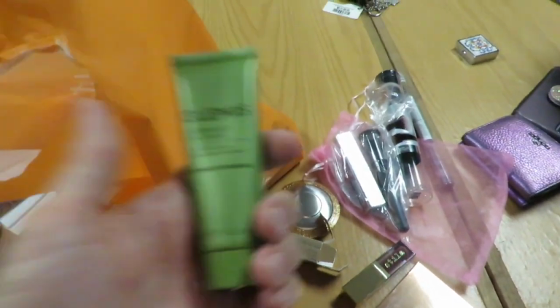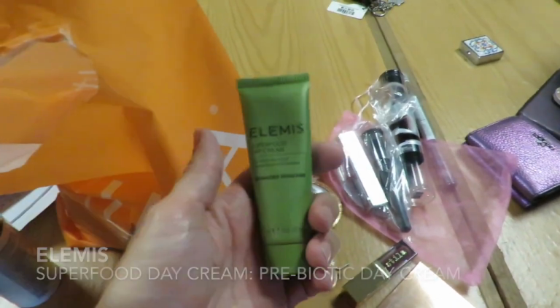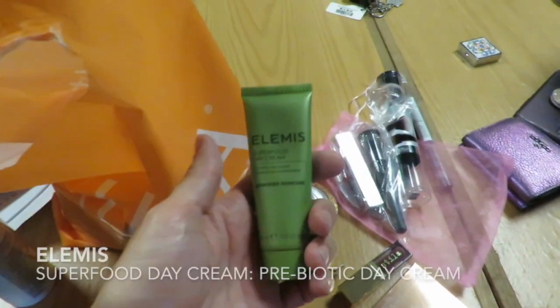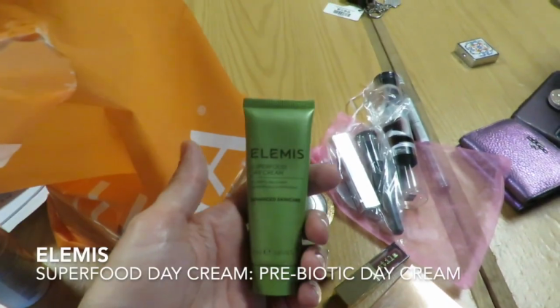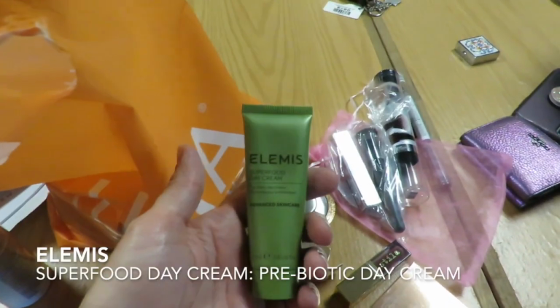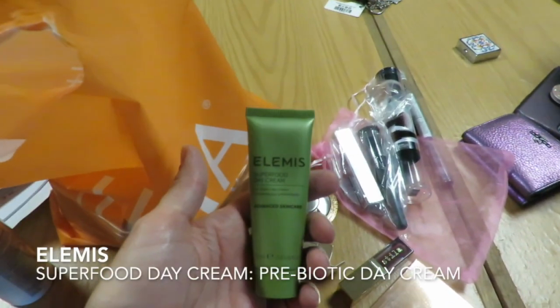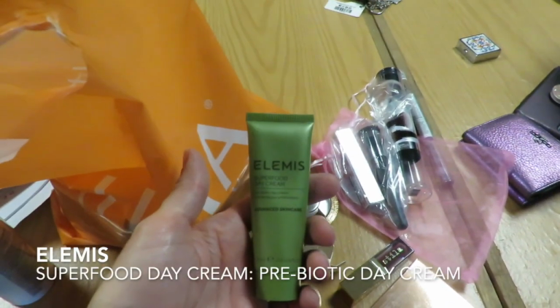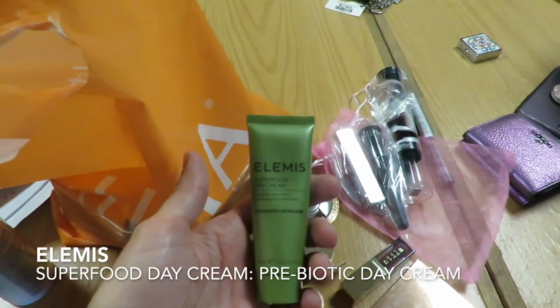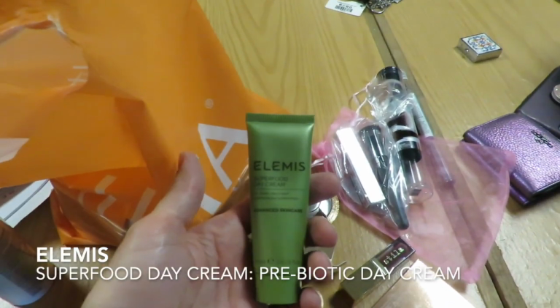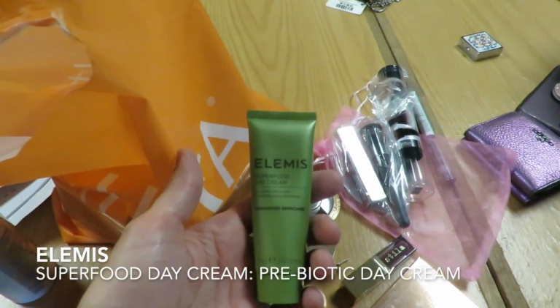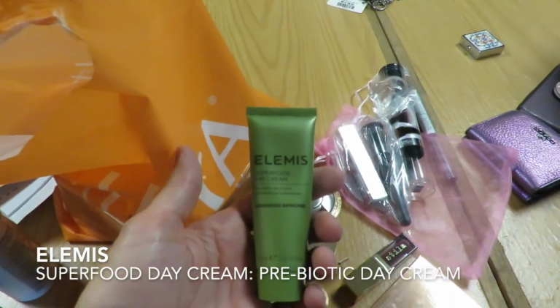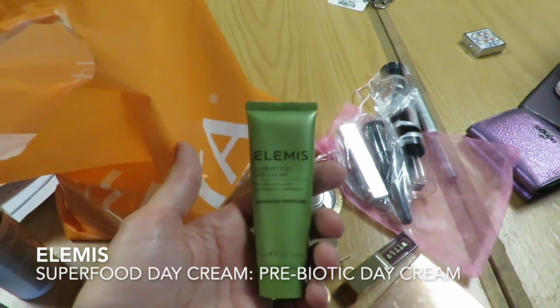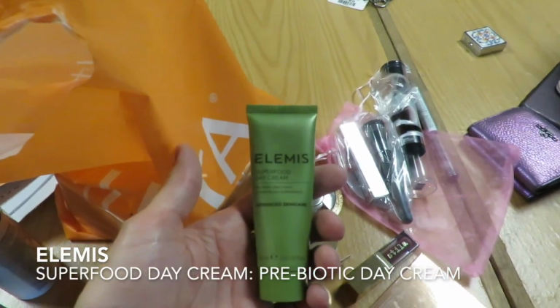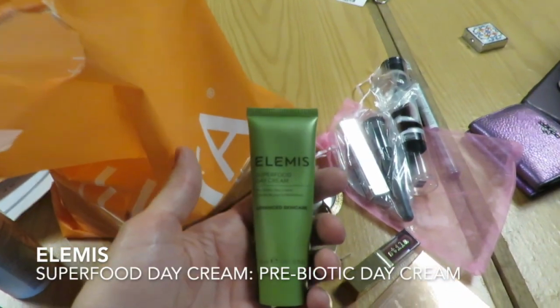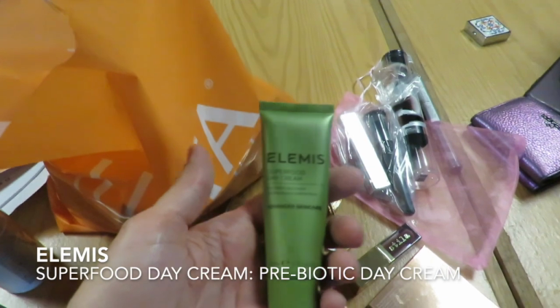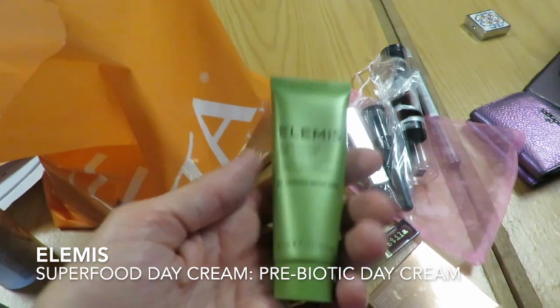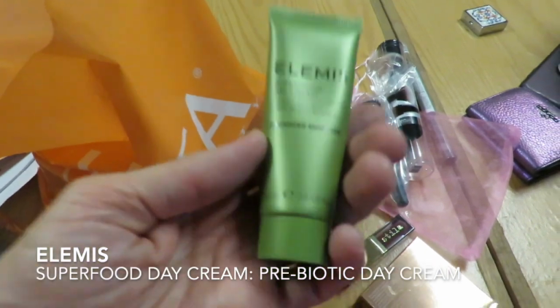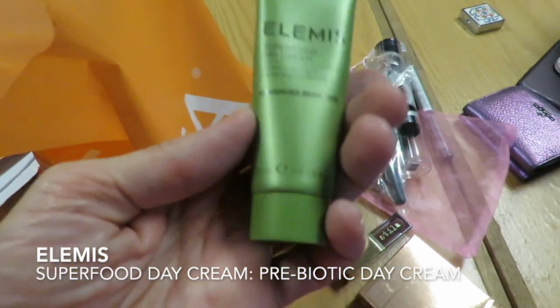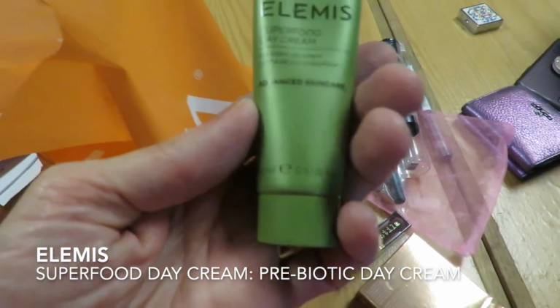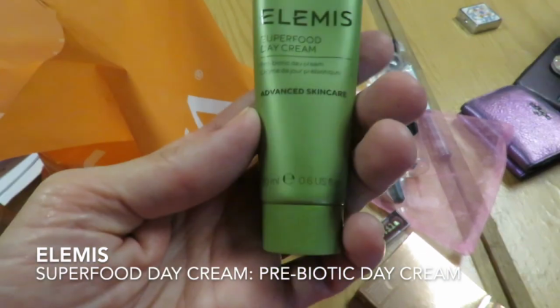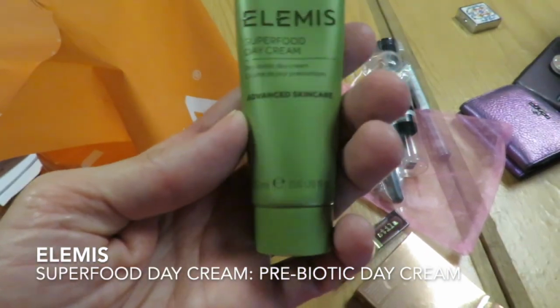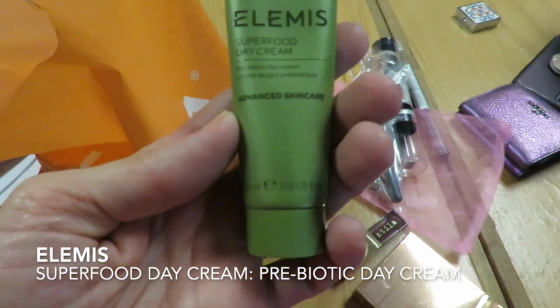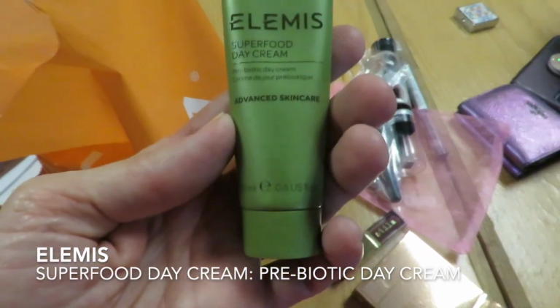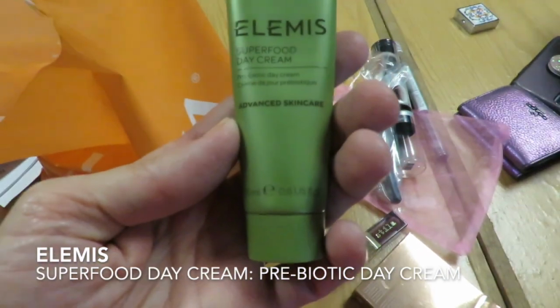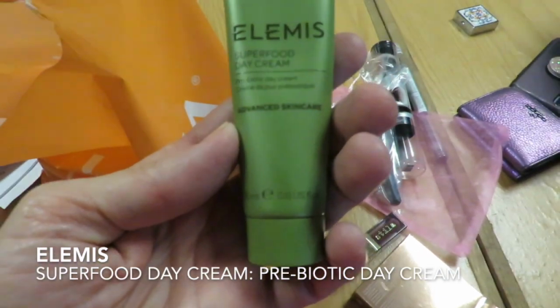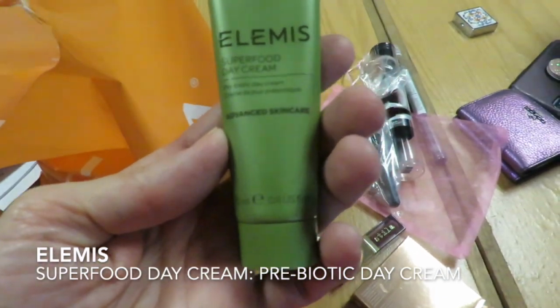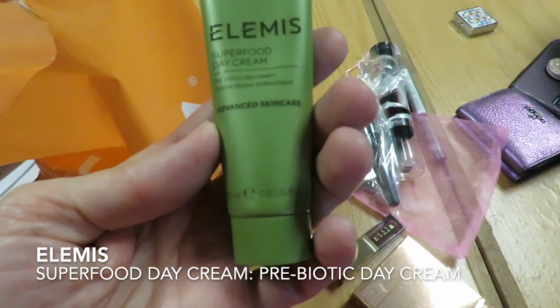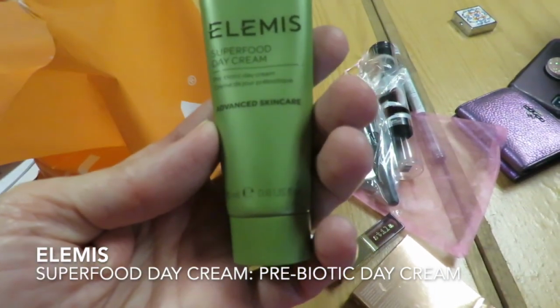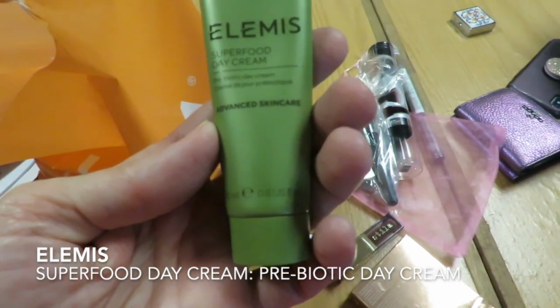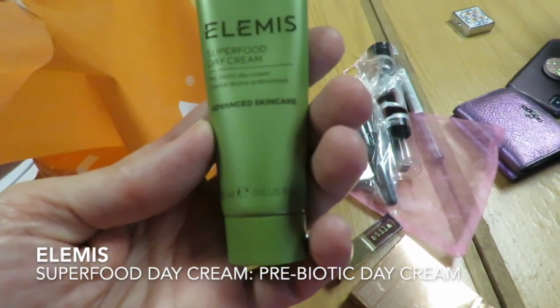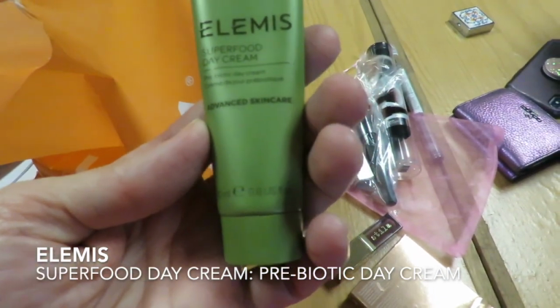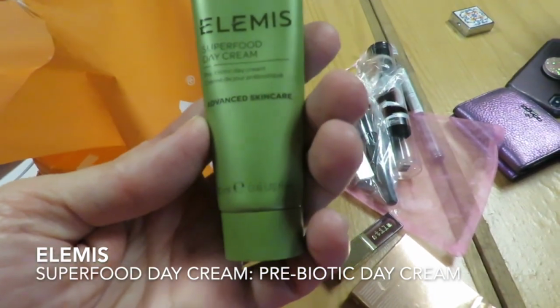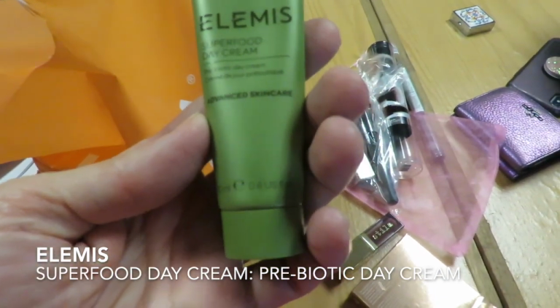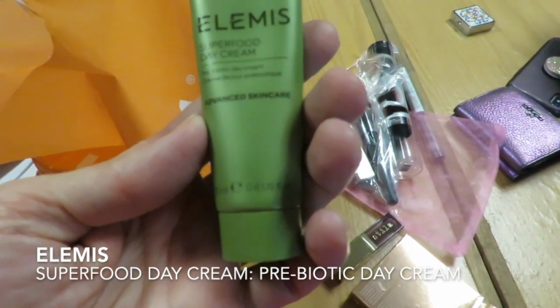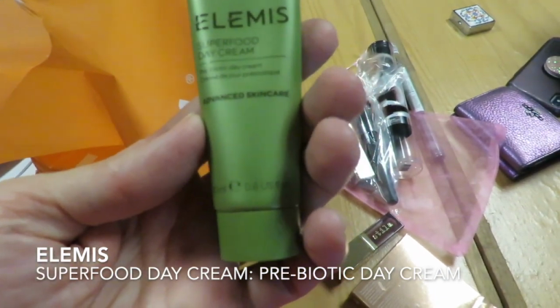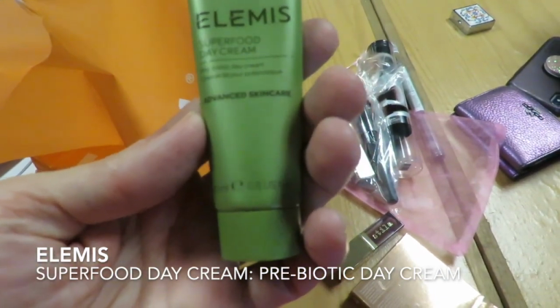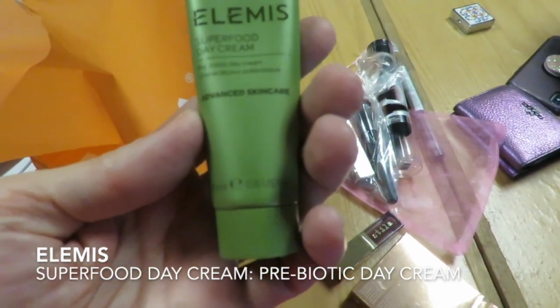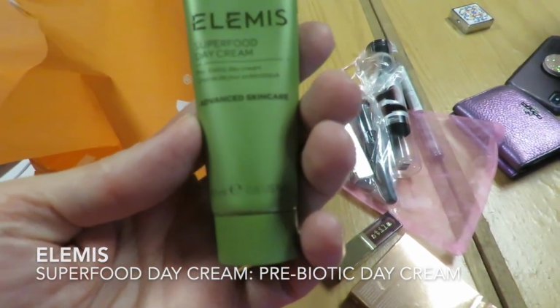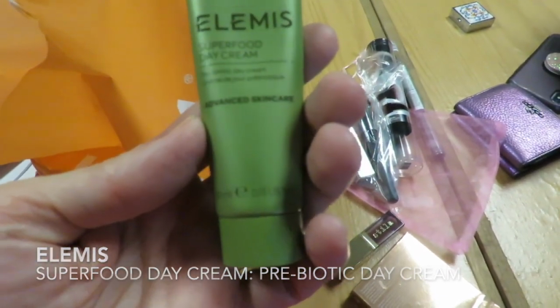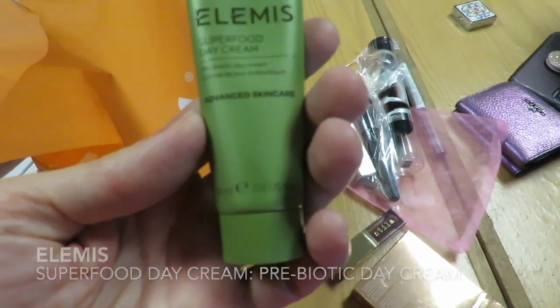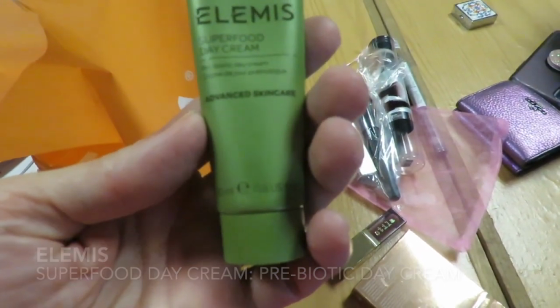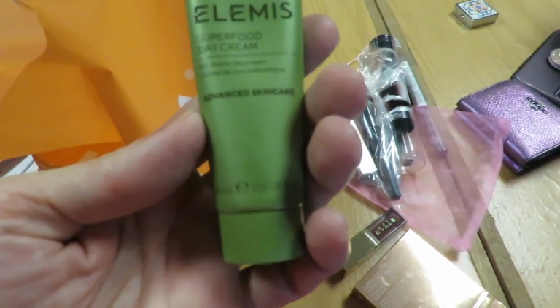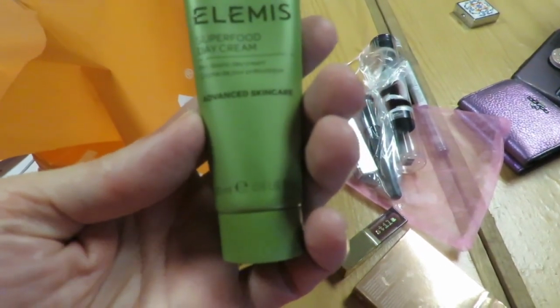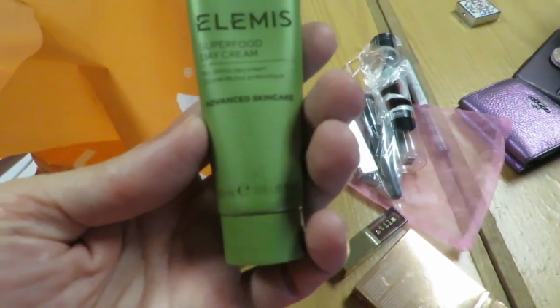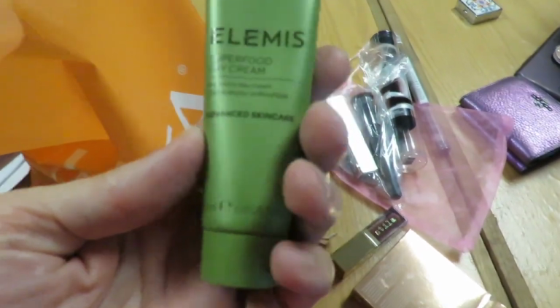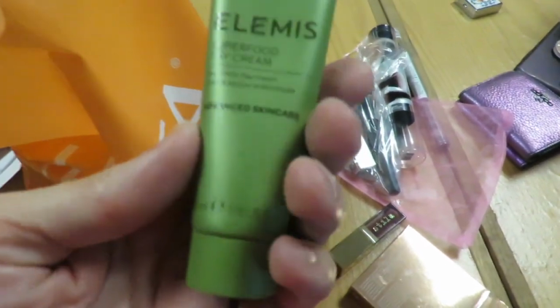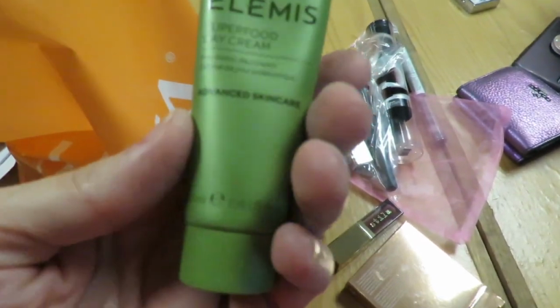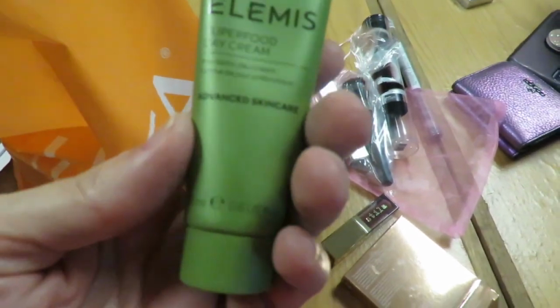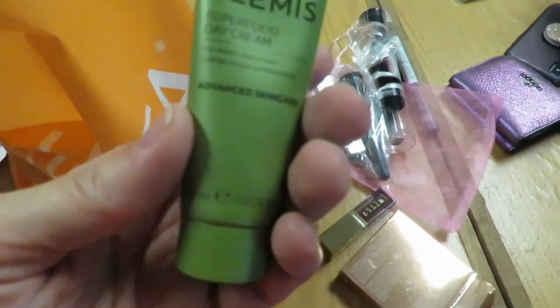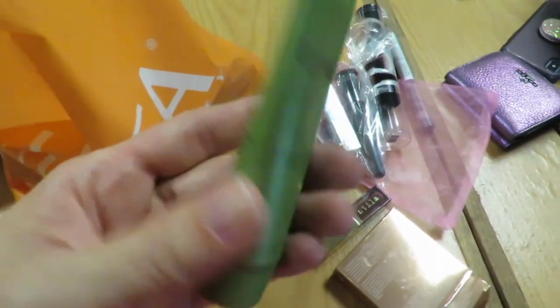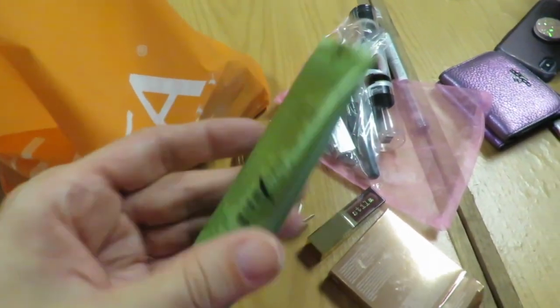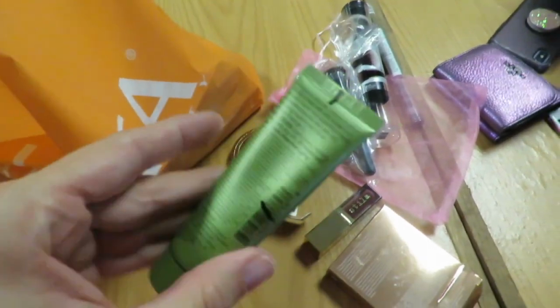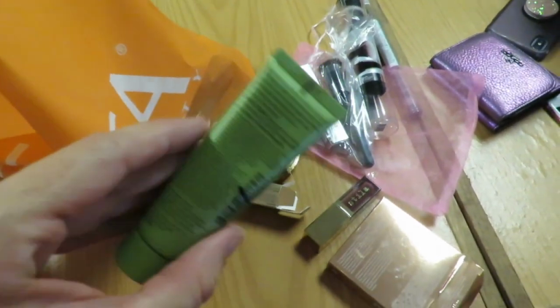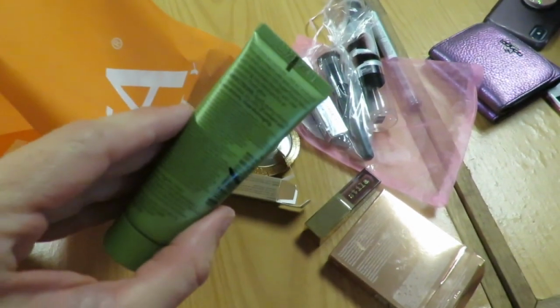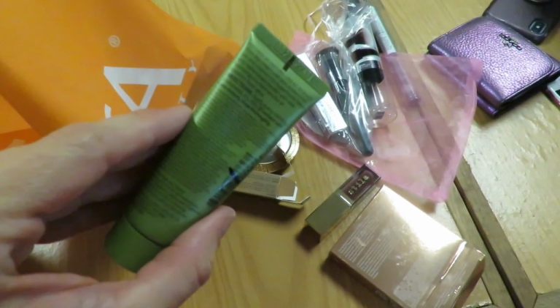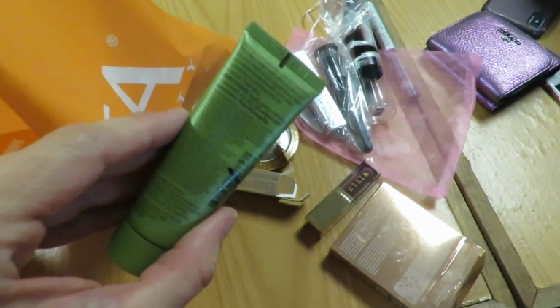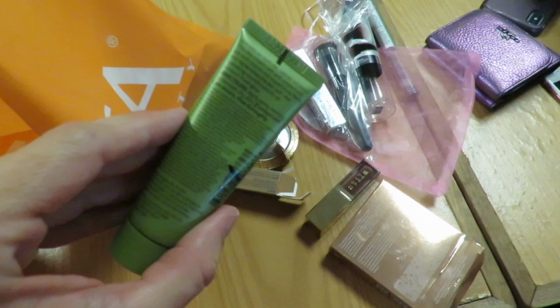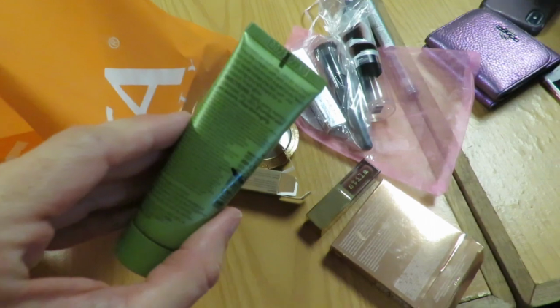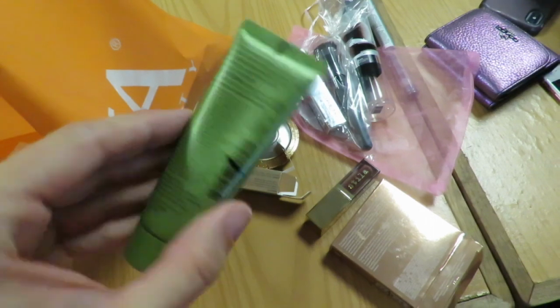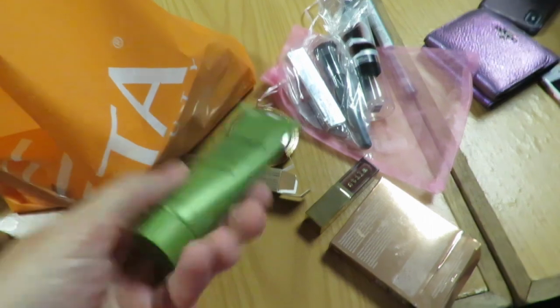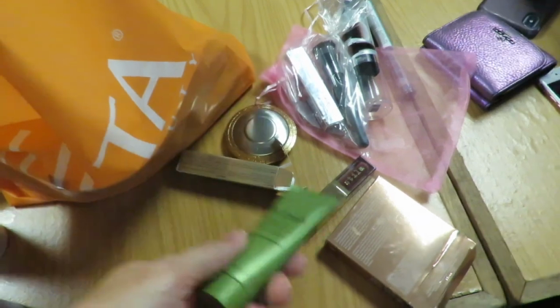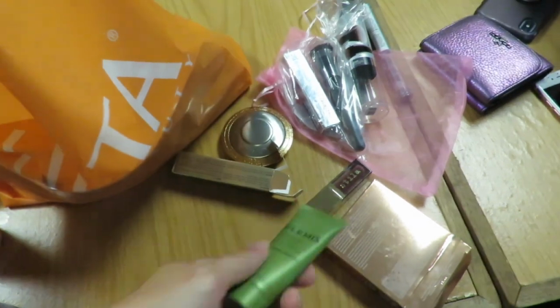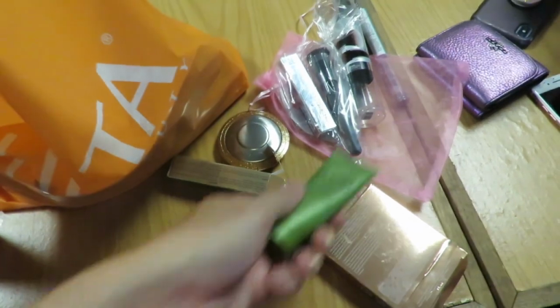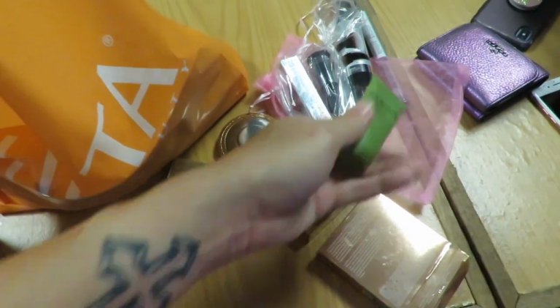An Elemis Superfood Day Cream — Advanced Skin Care Prebiotic Day Cream.